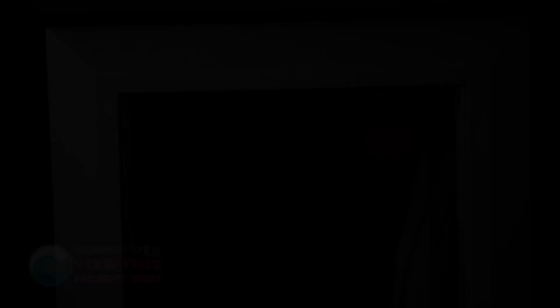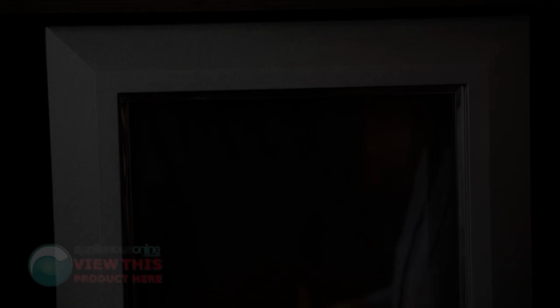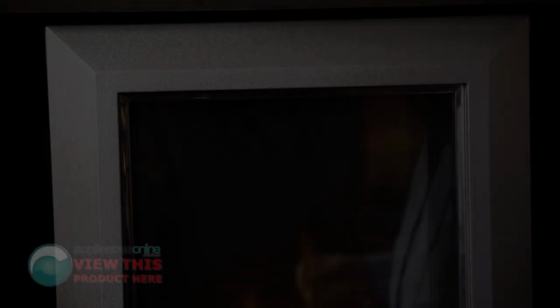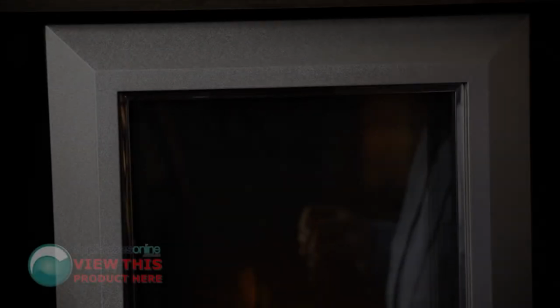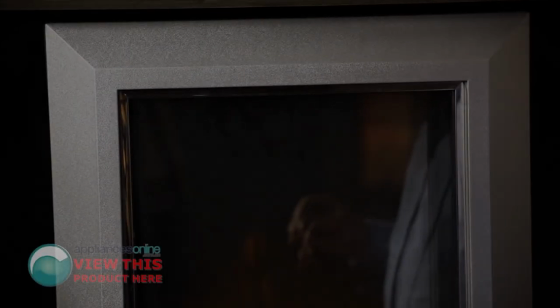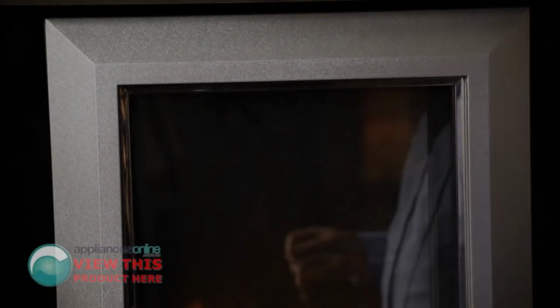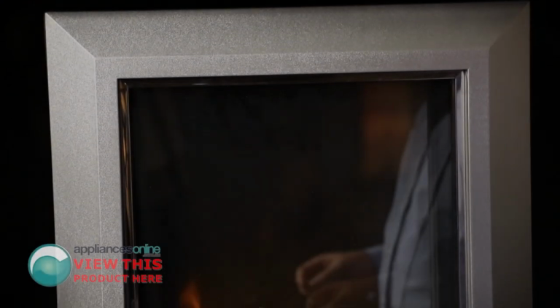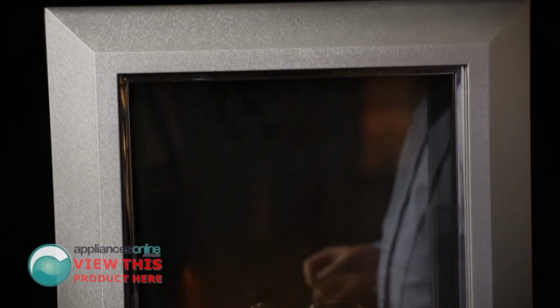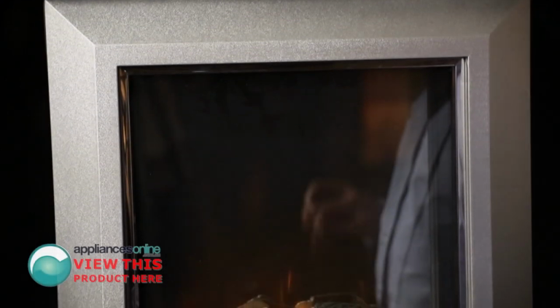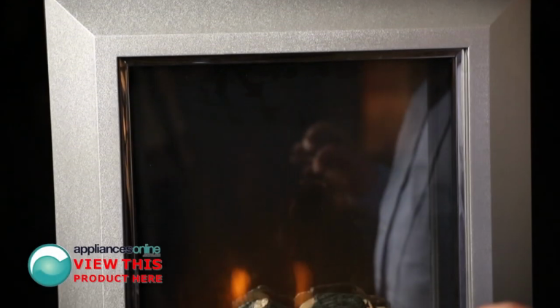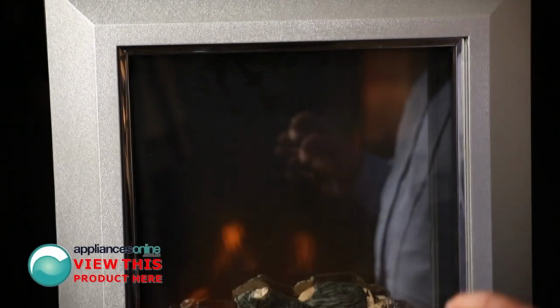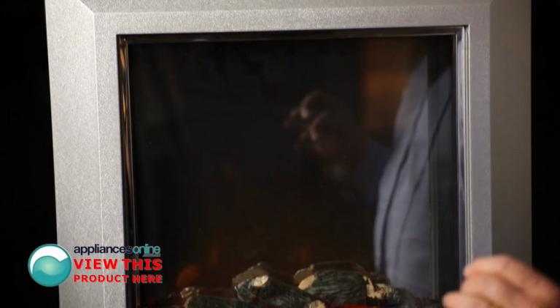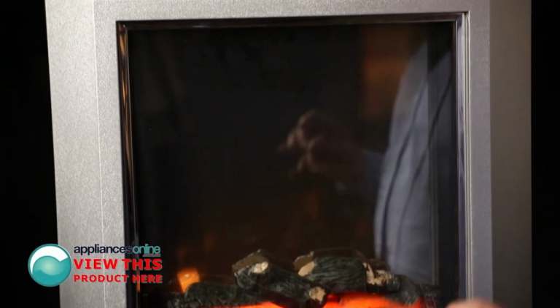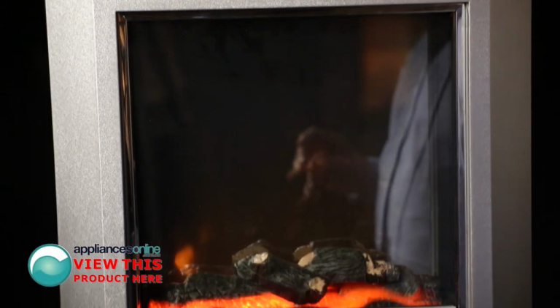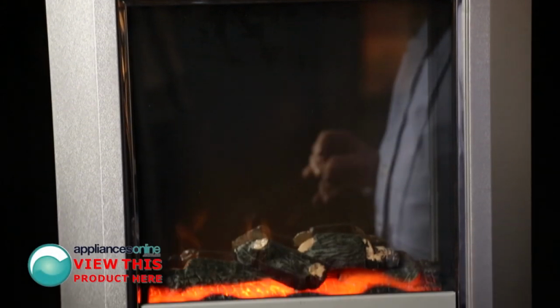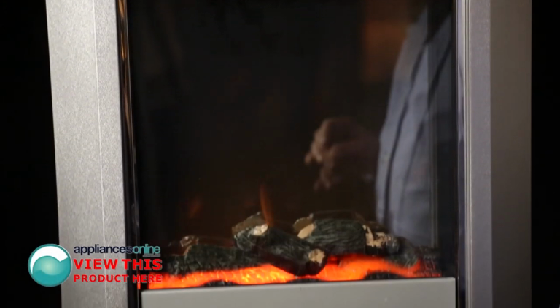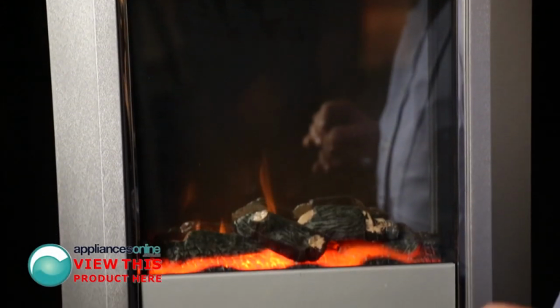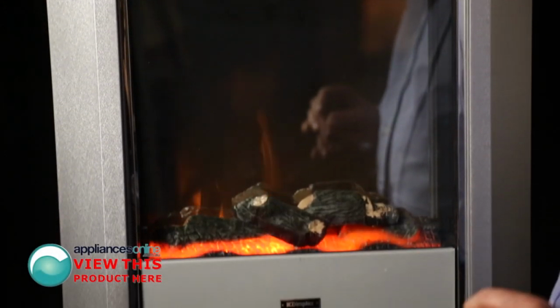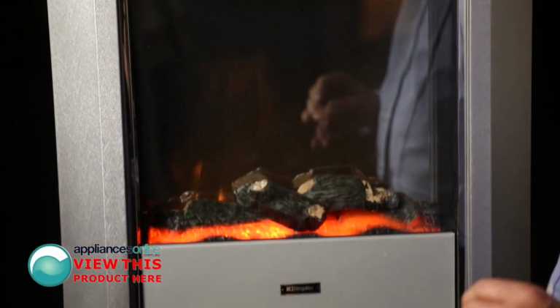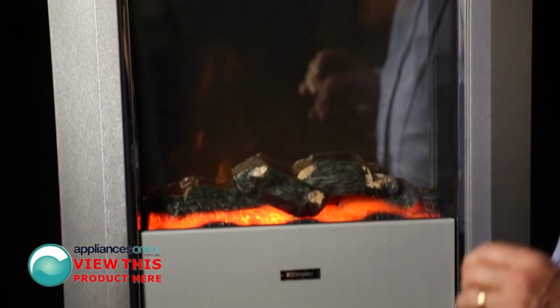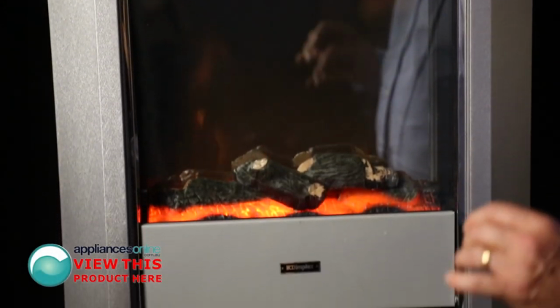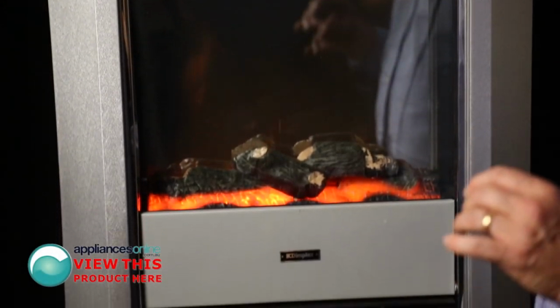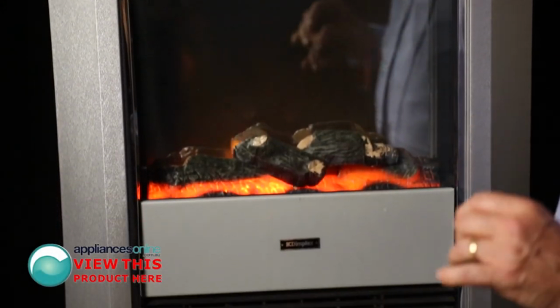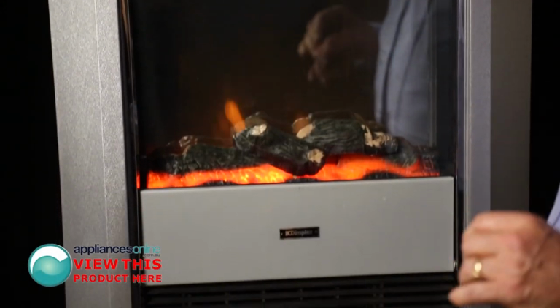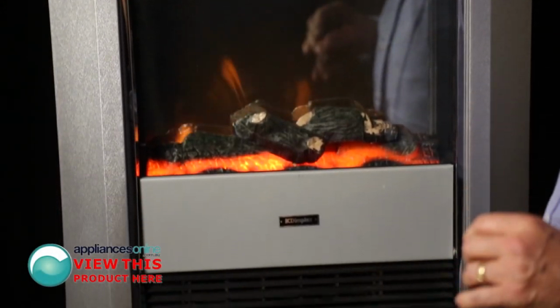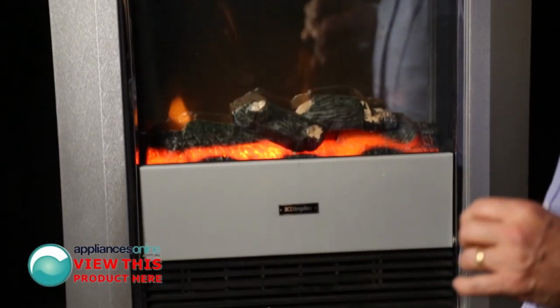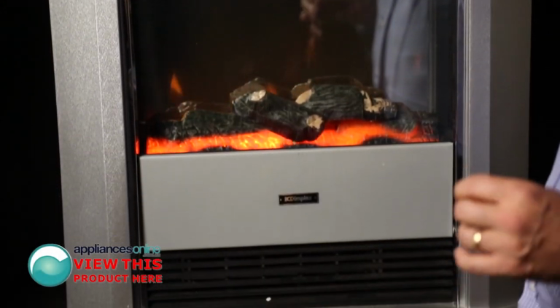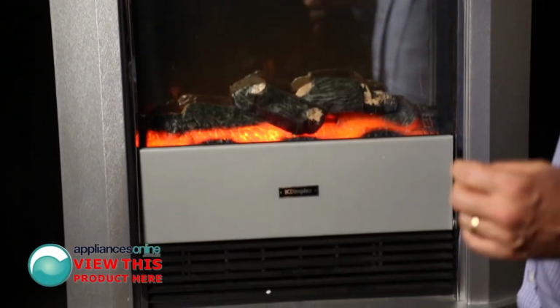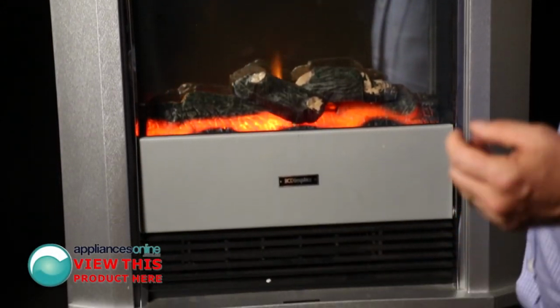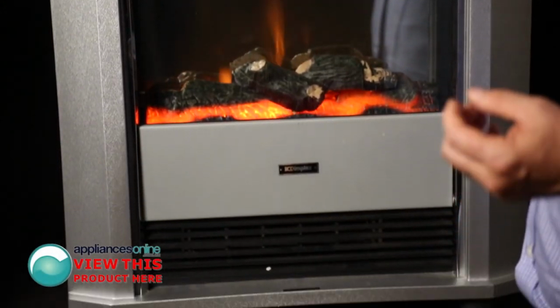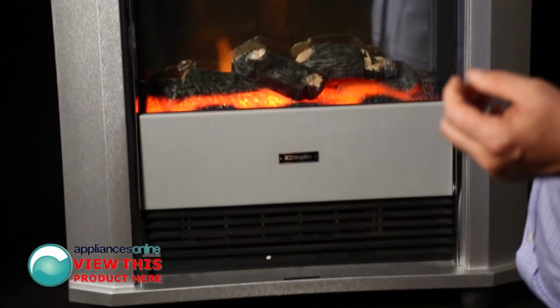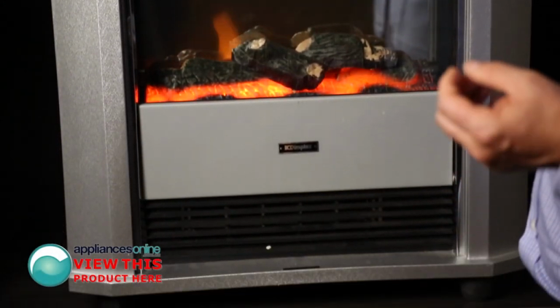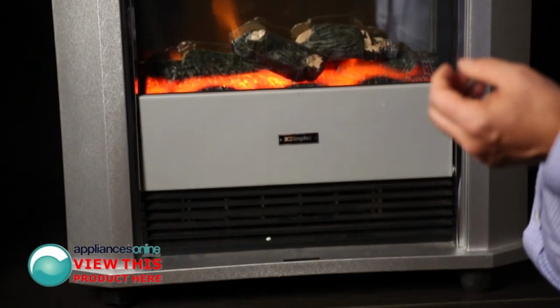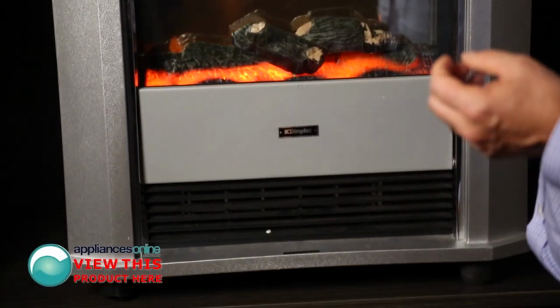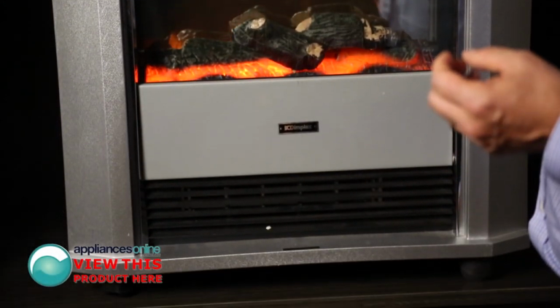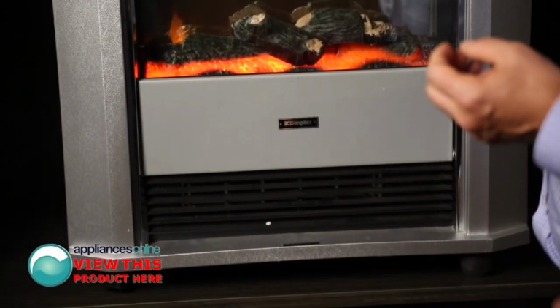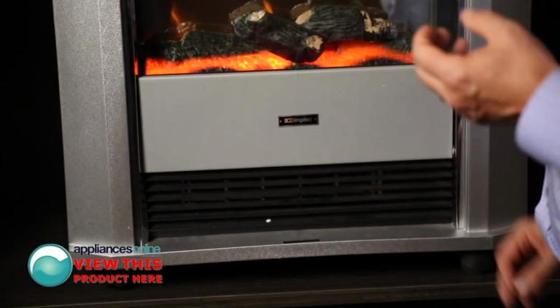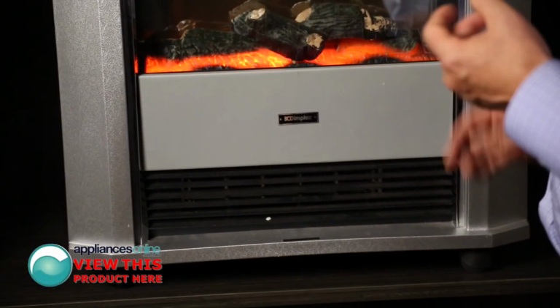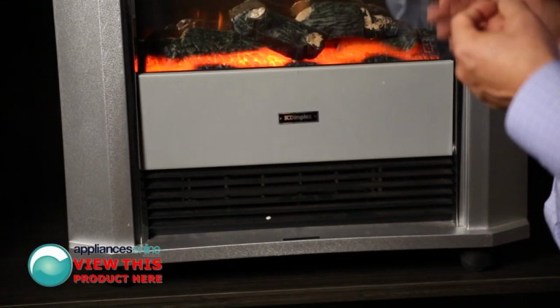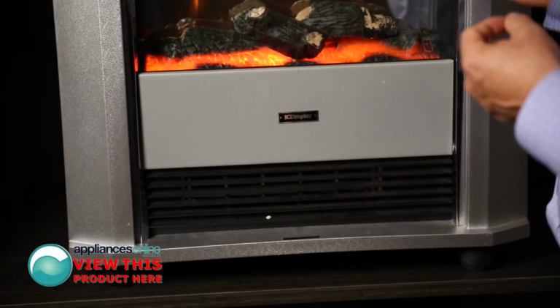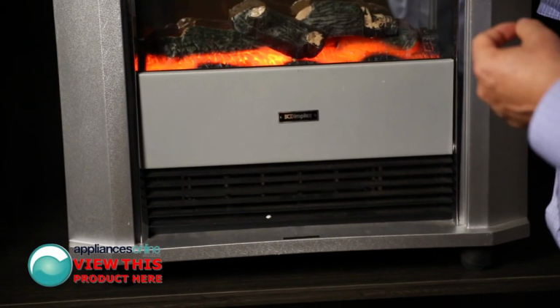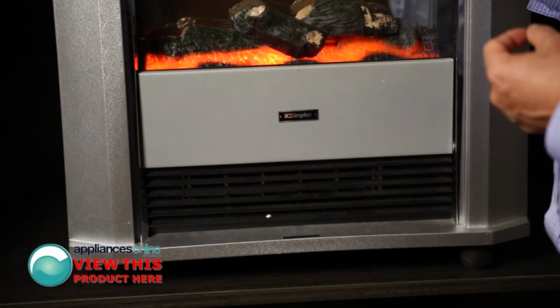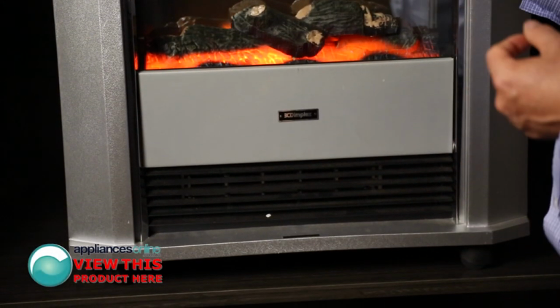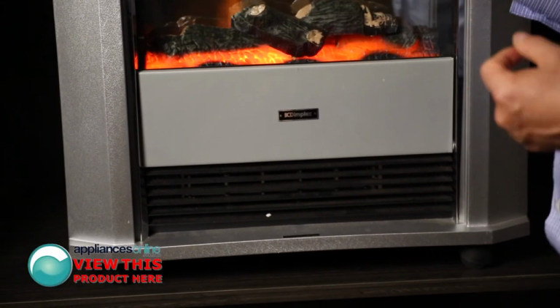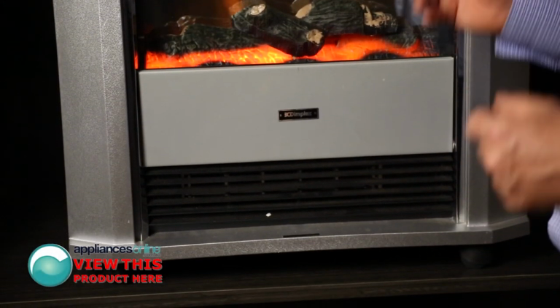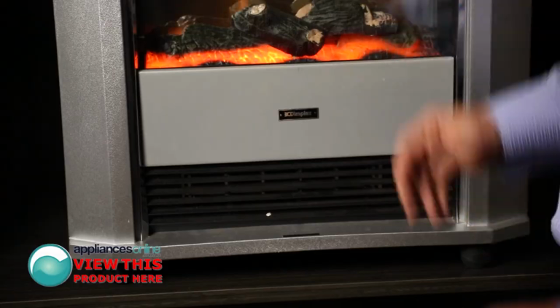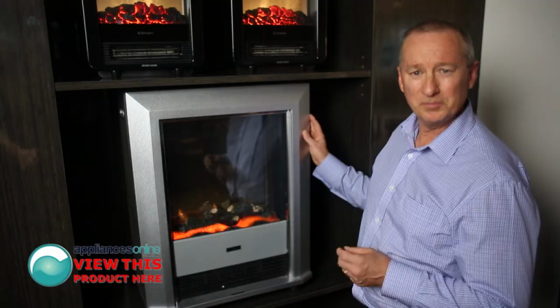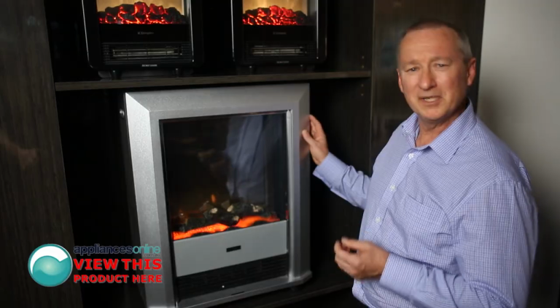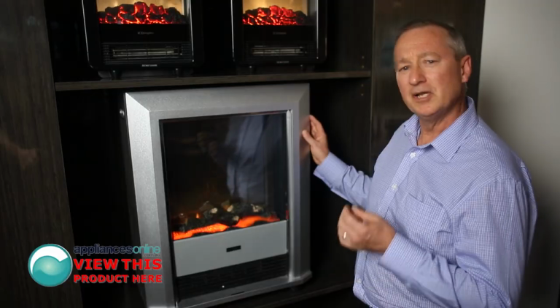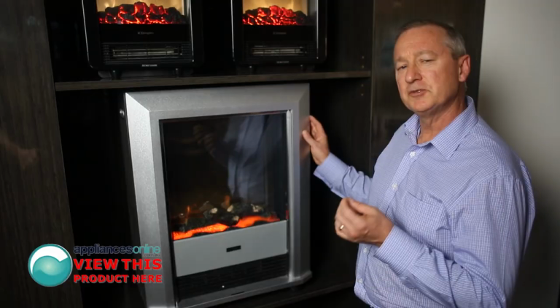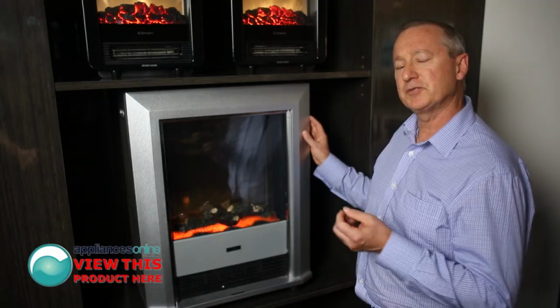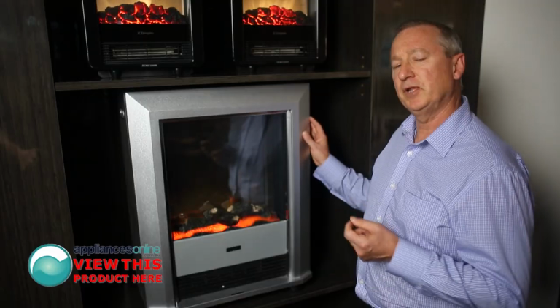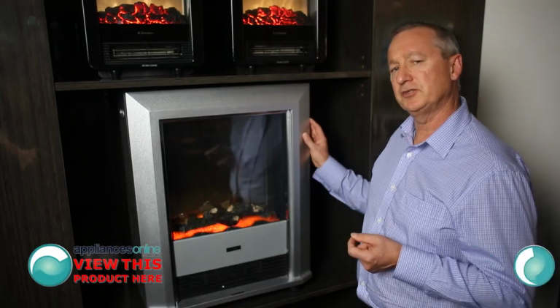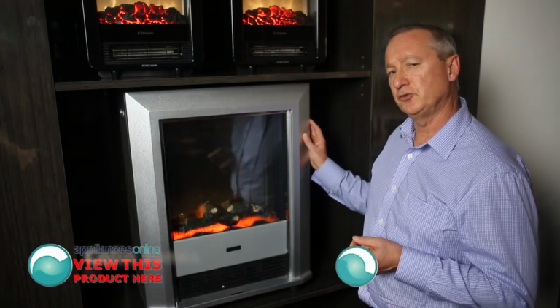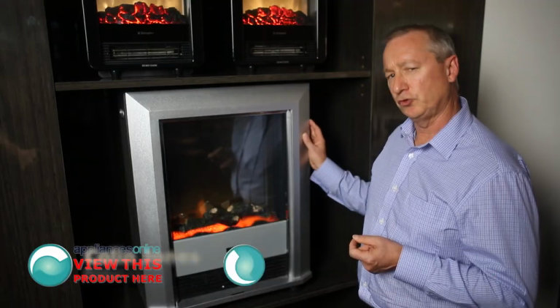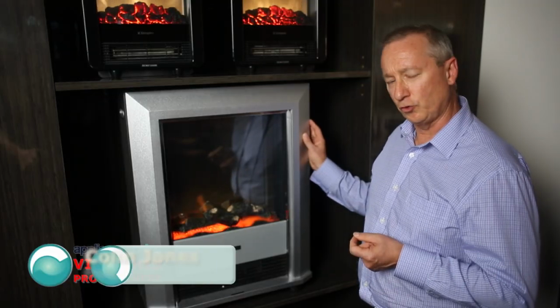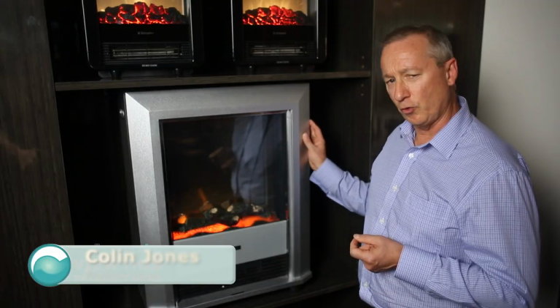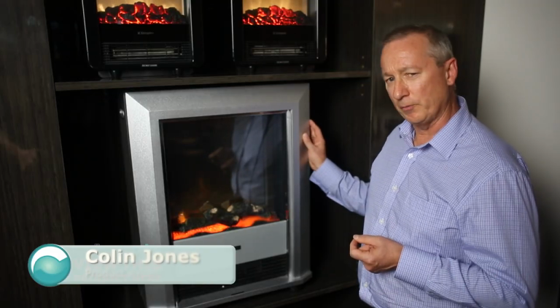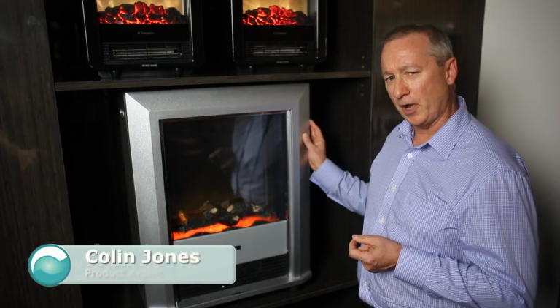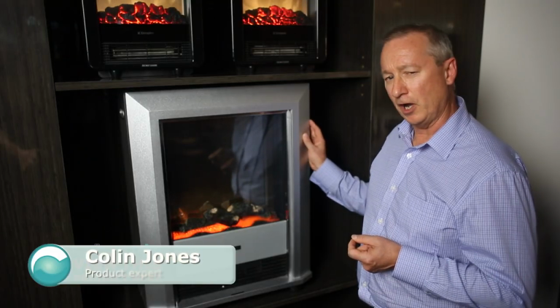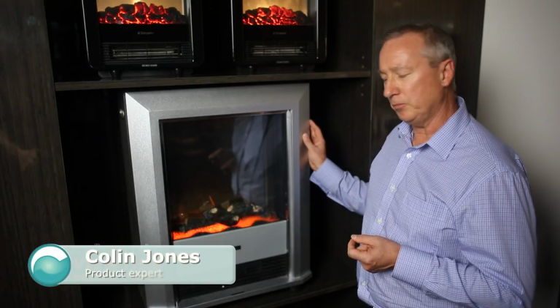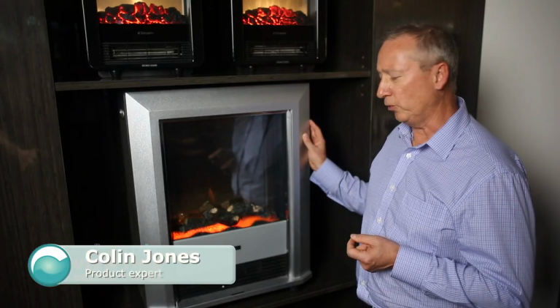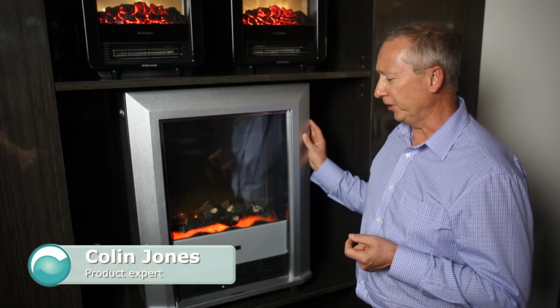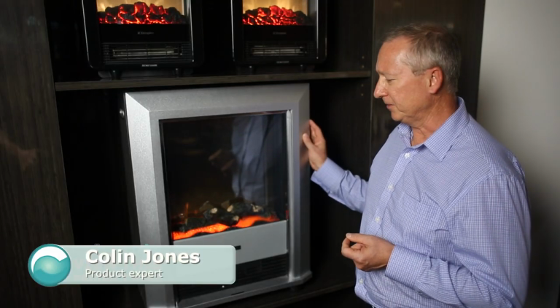Today we're looking at the Dimplex Lee Silver Room Heater. This particular model is a 2 kilowatt, and just plugs into a normal power point.